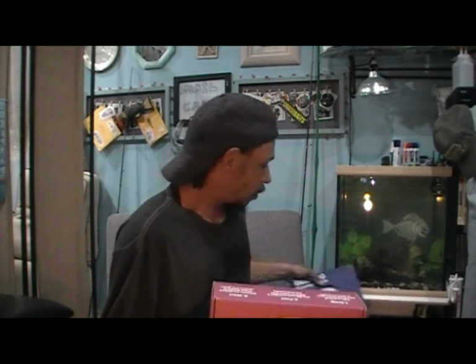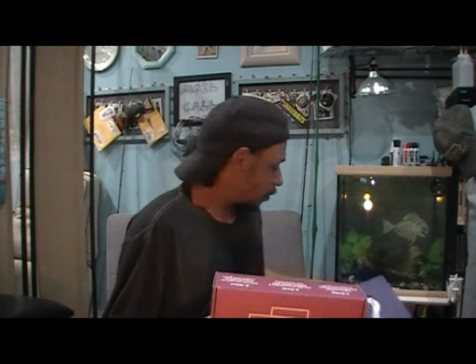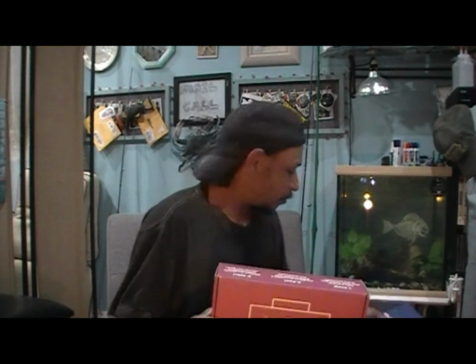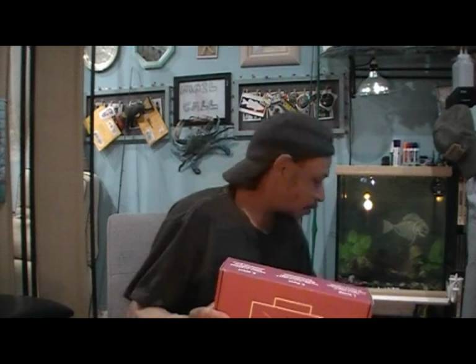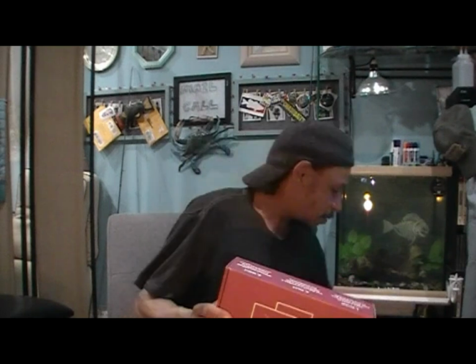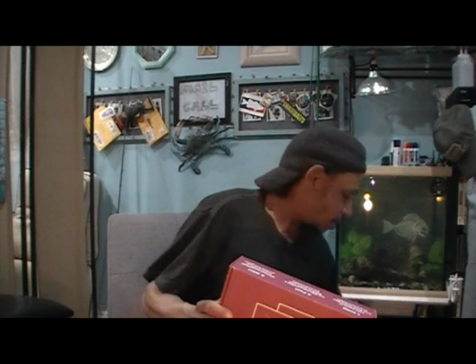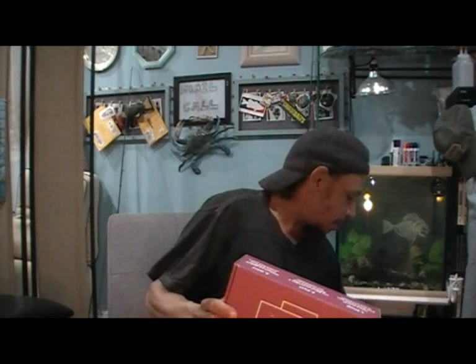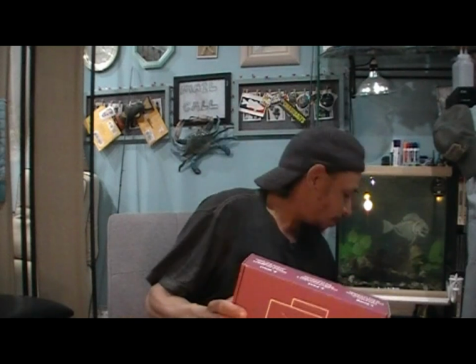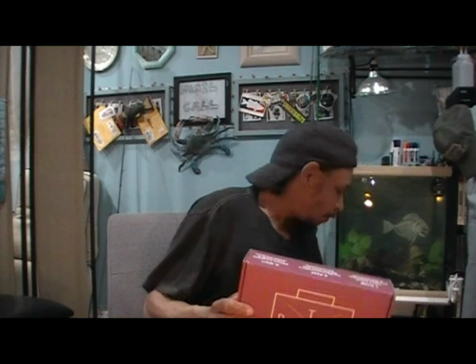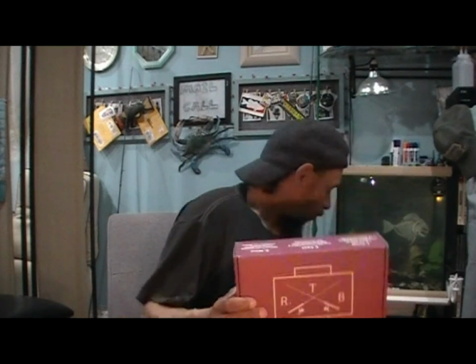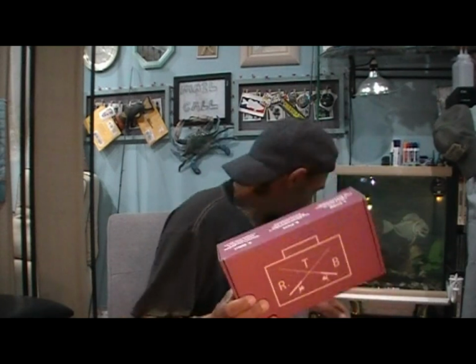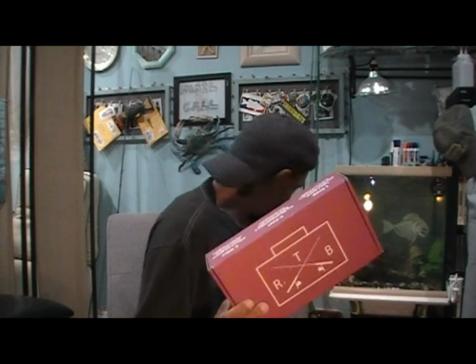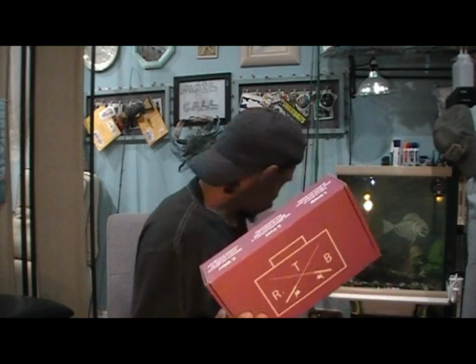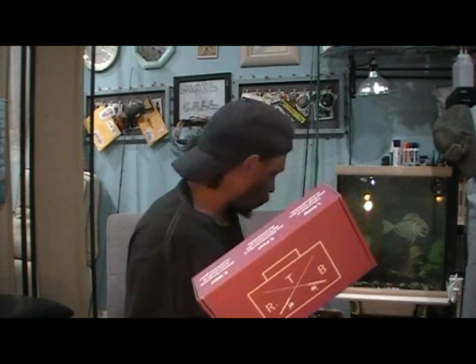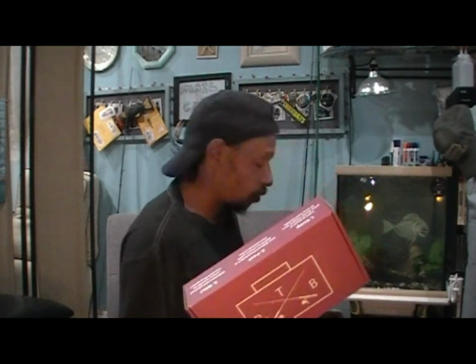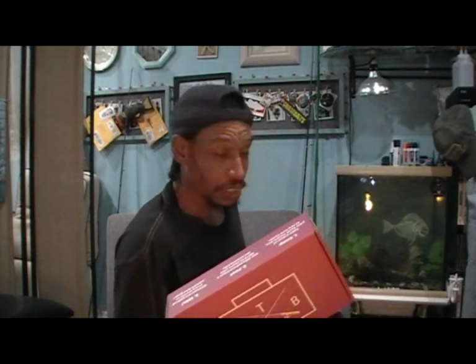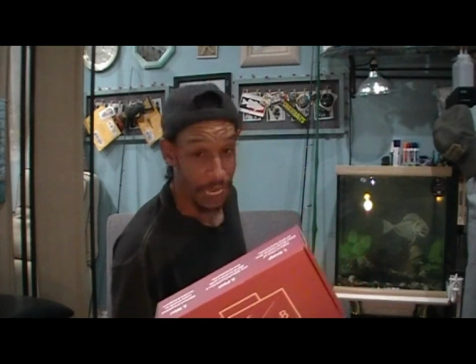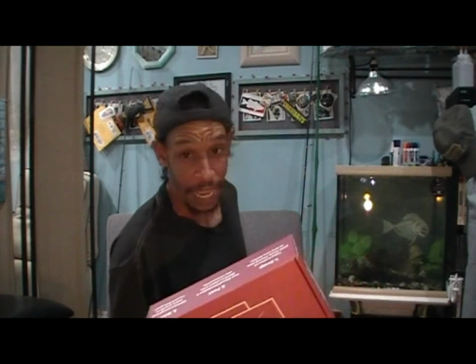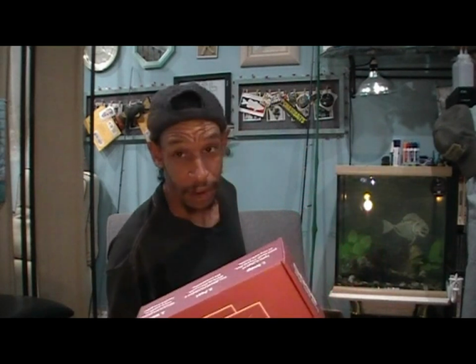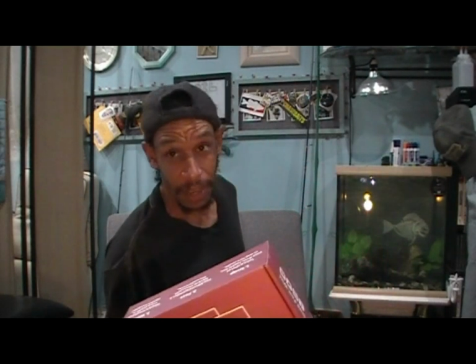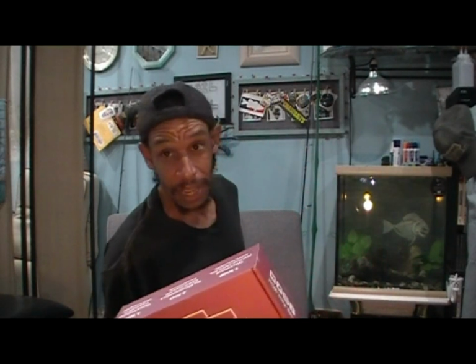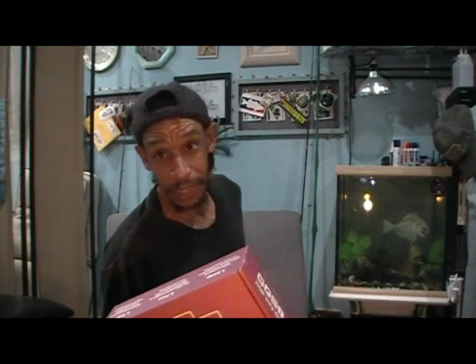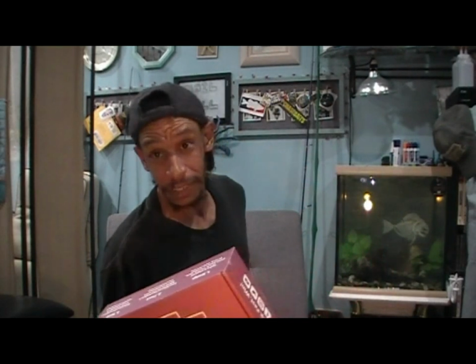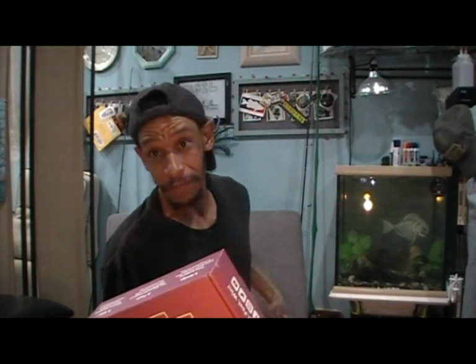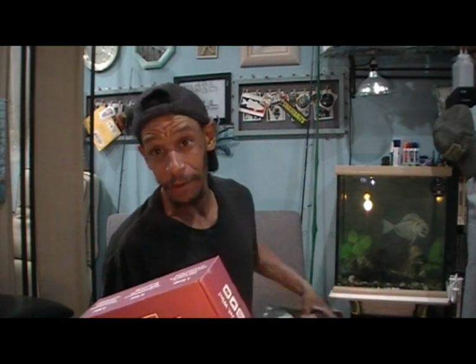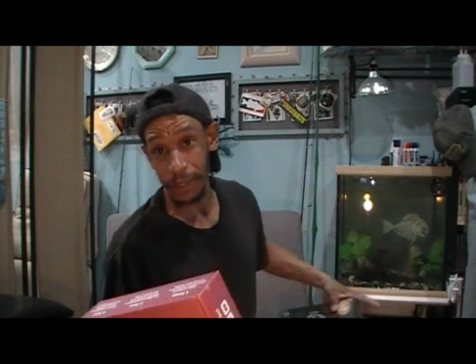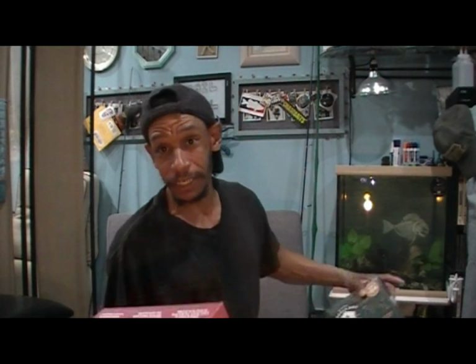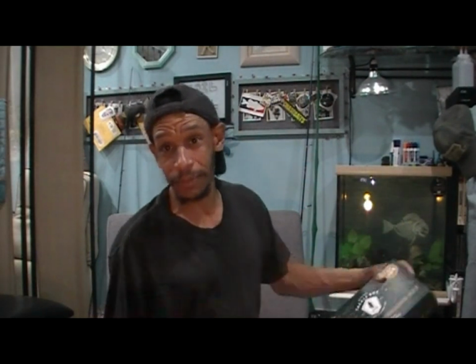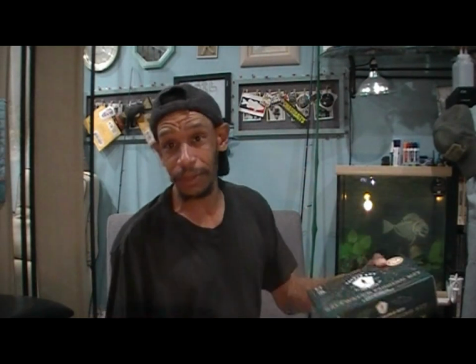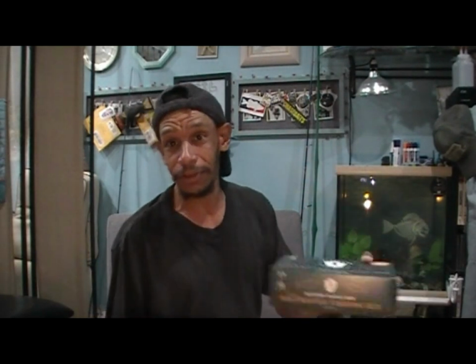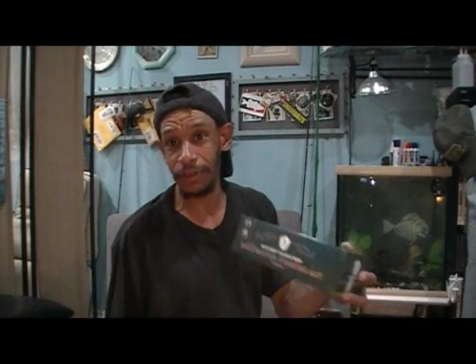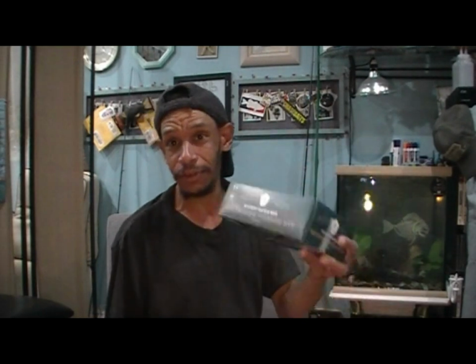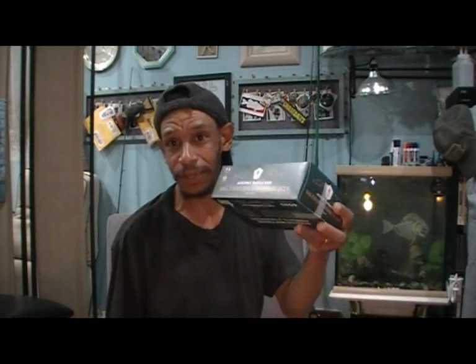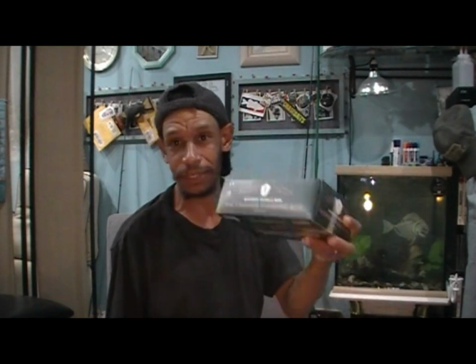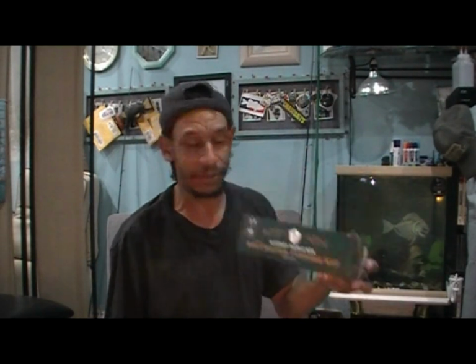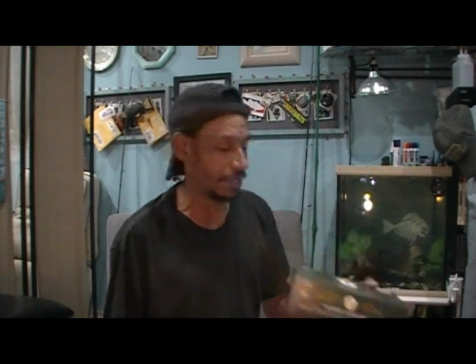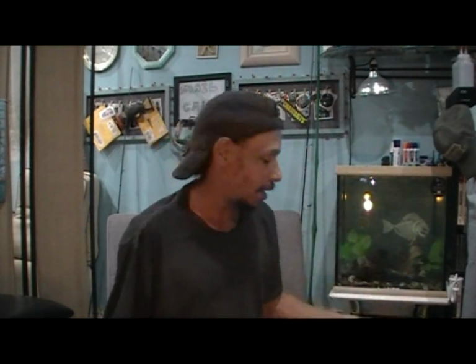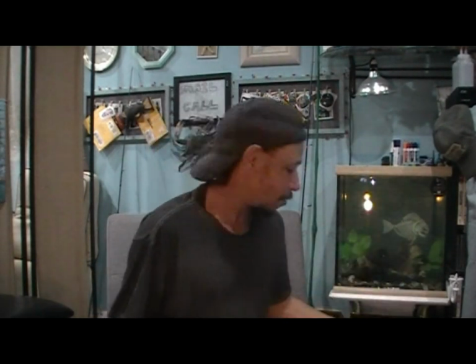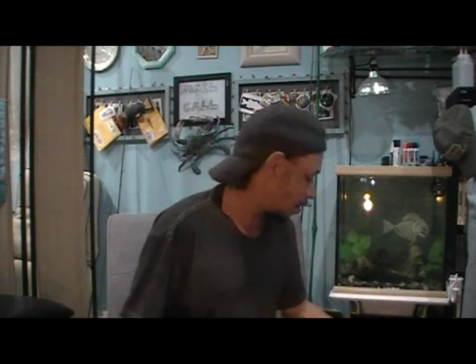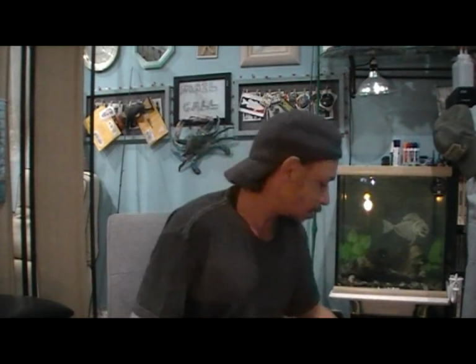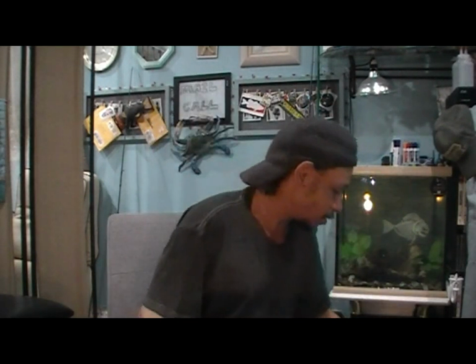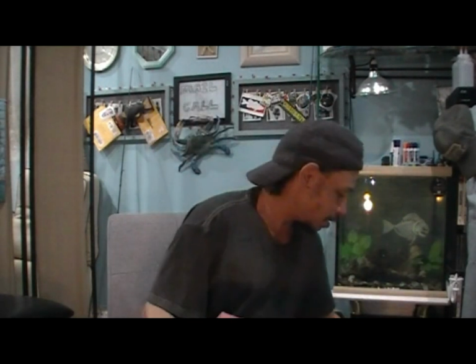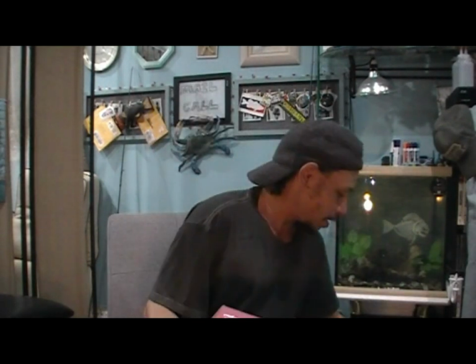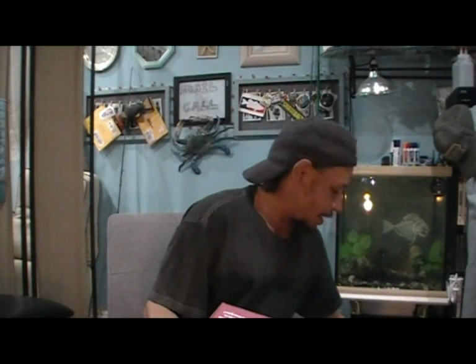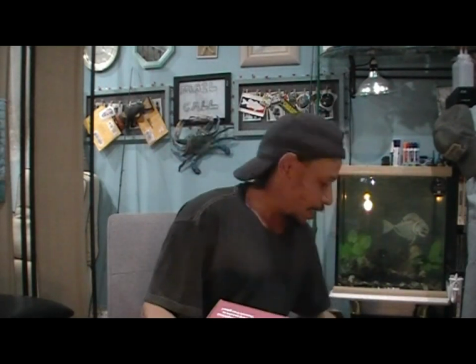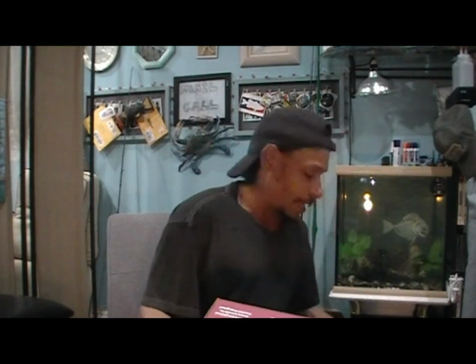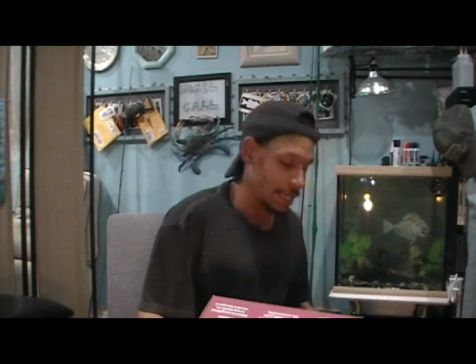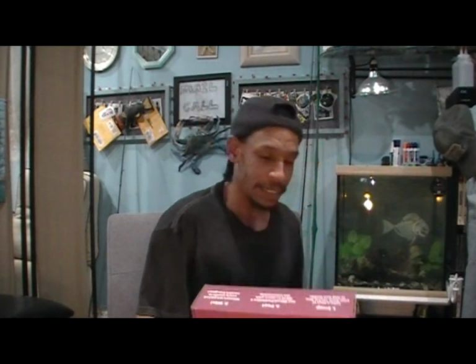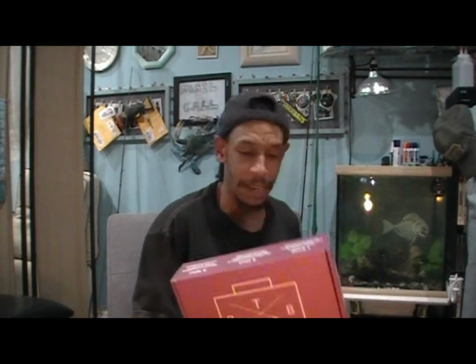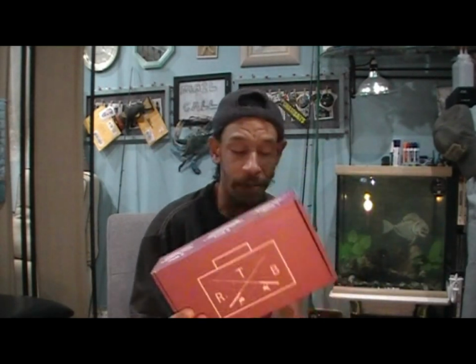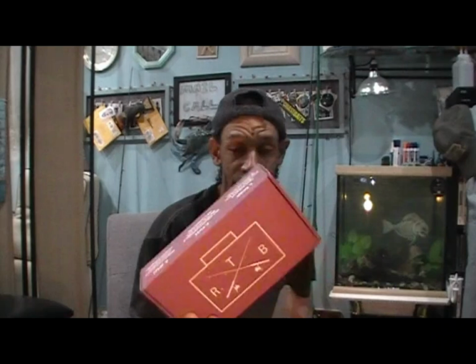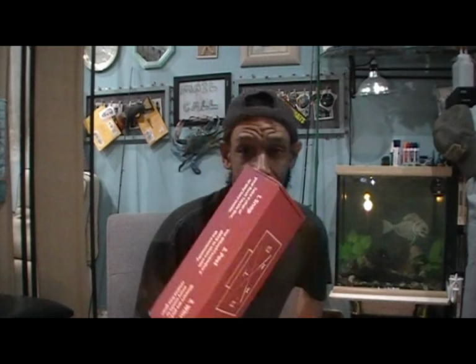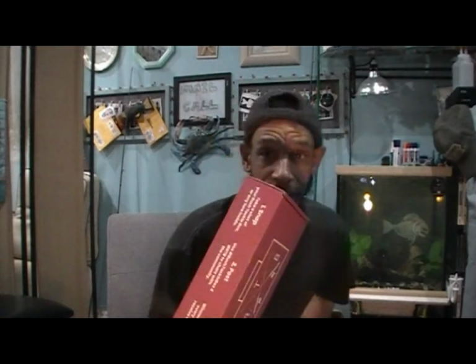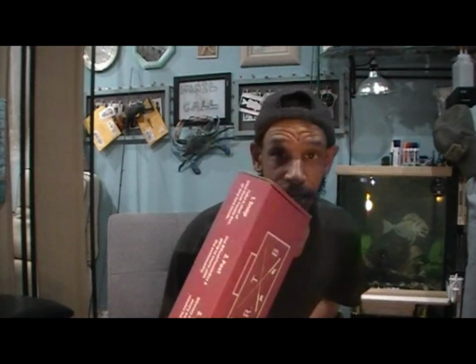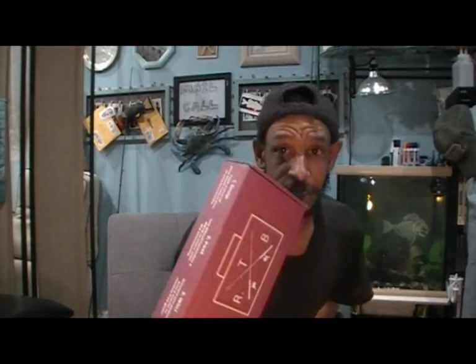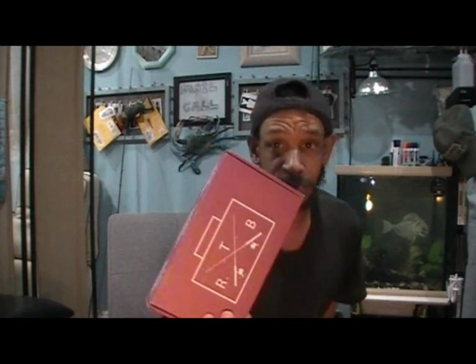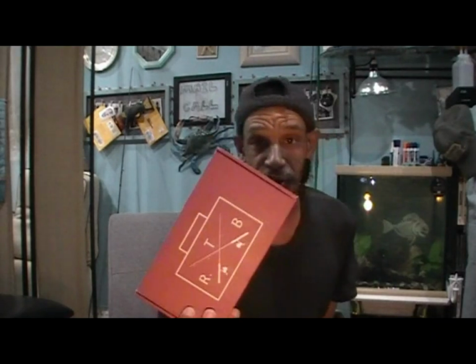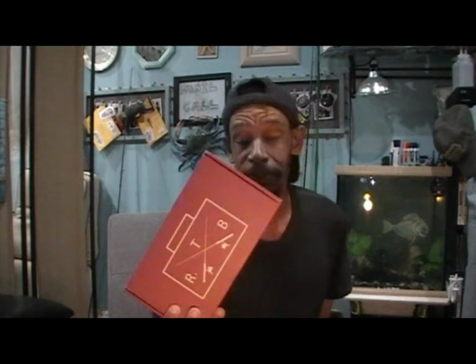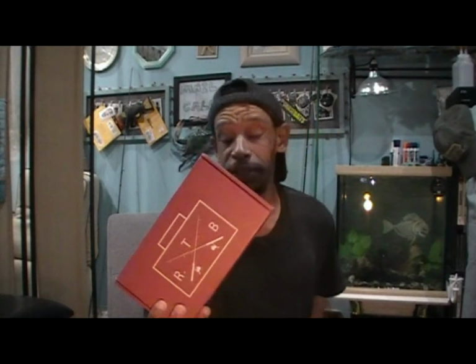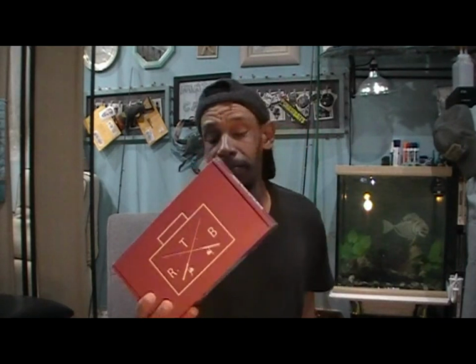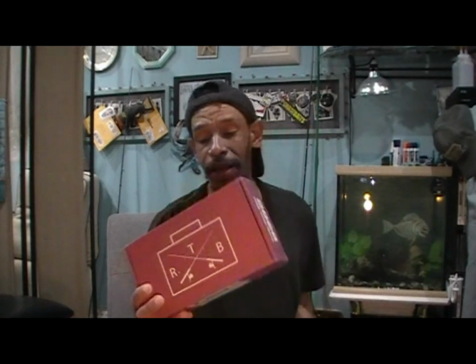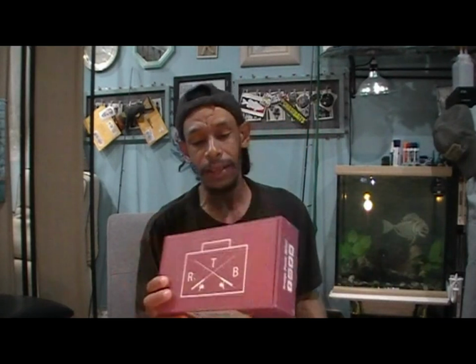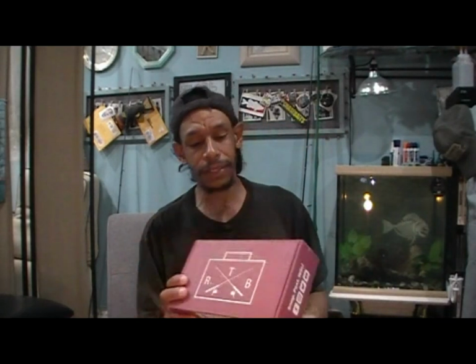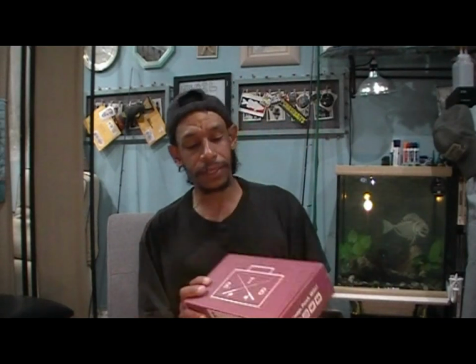So if you don't know, Rush Tackle Box — very similar to Mystery Tackle Box — is a monthly subscription box.